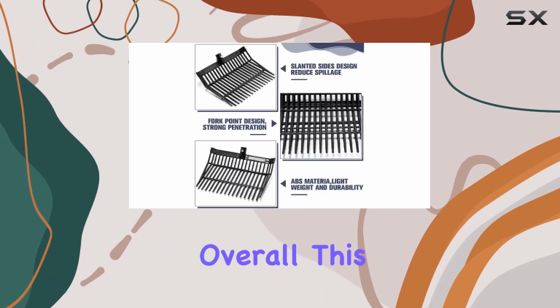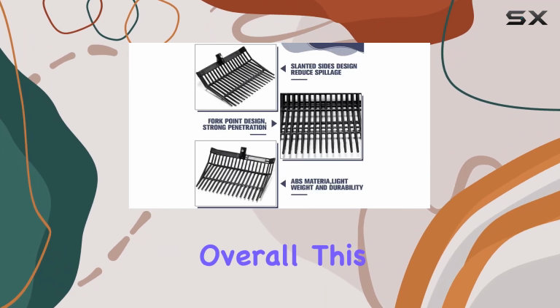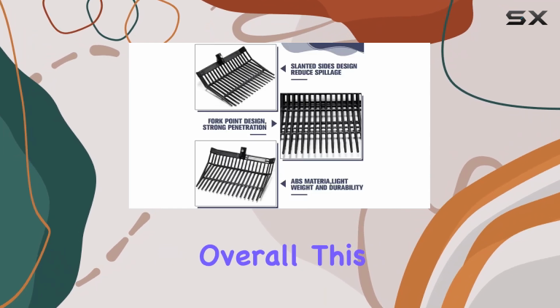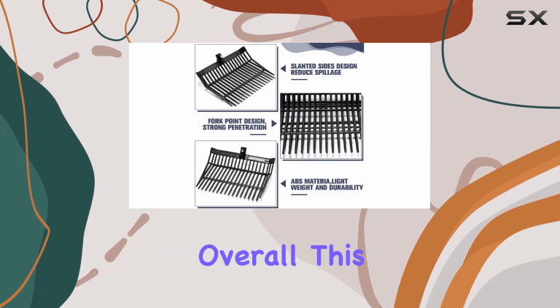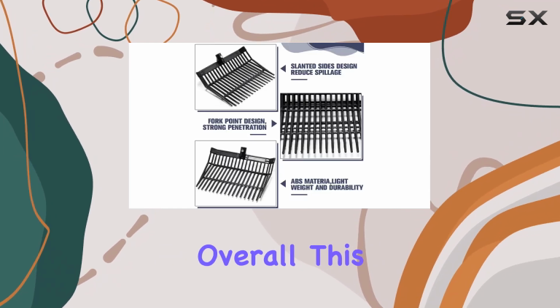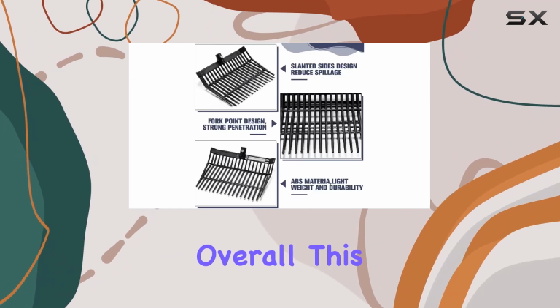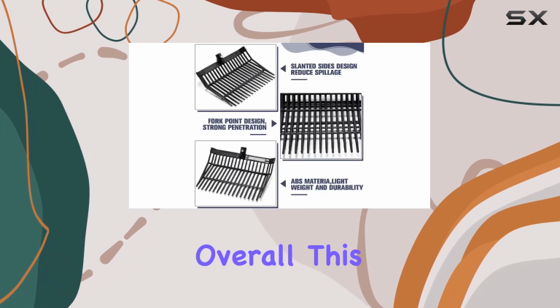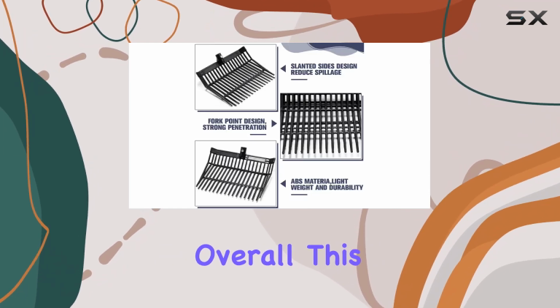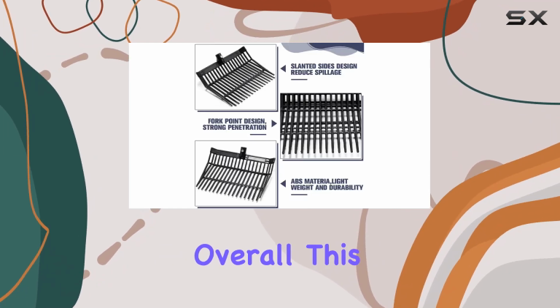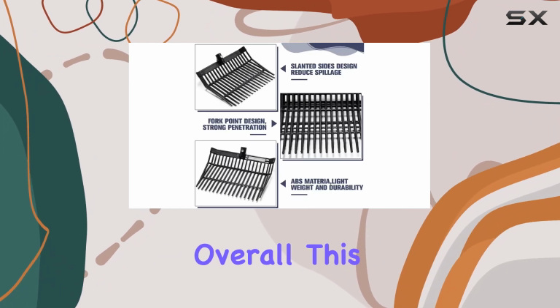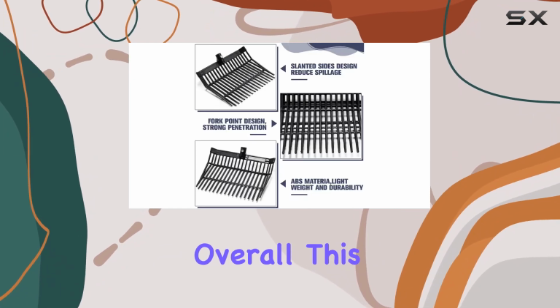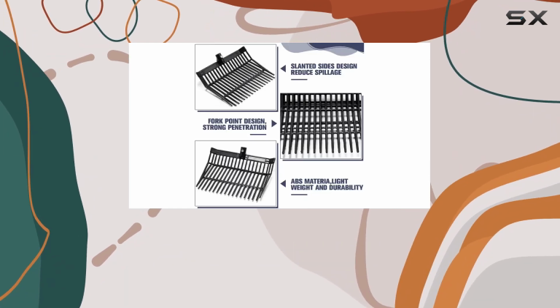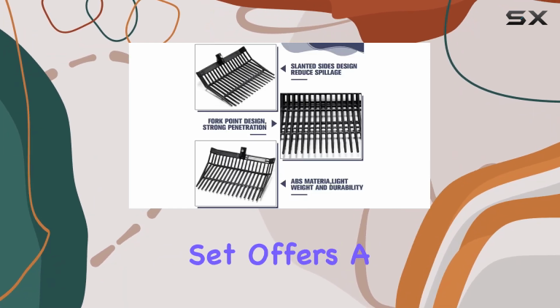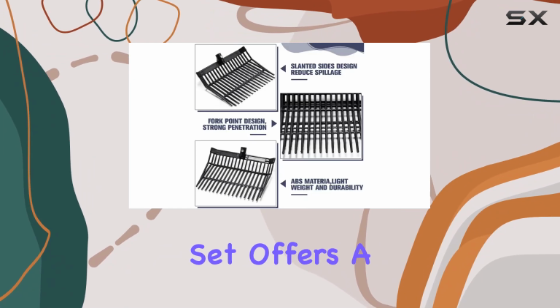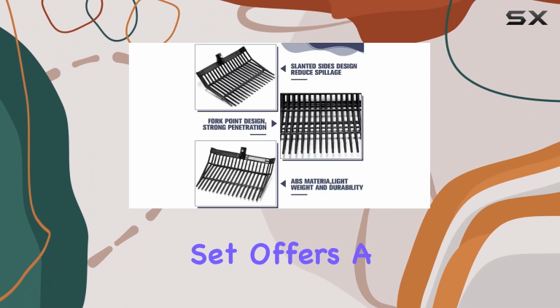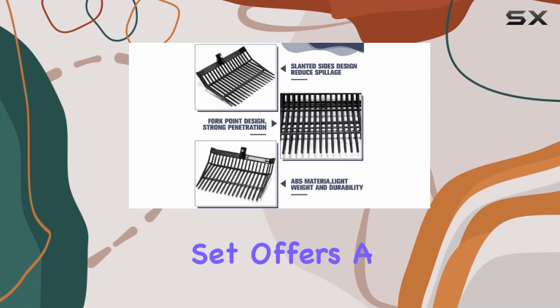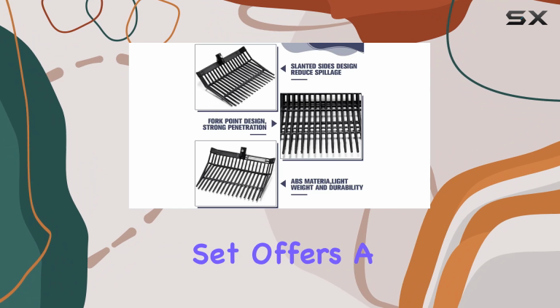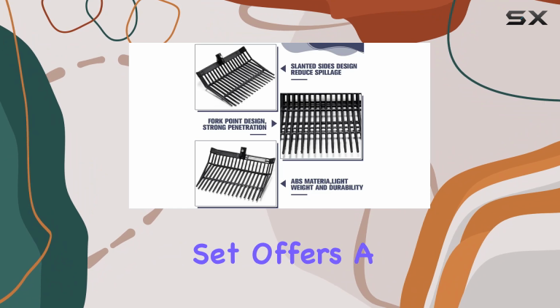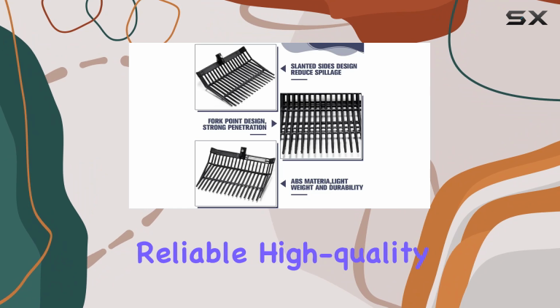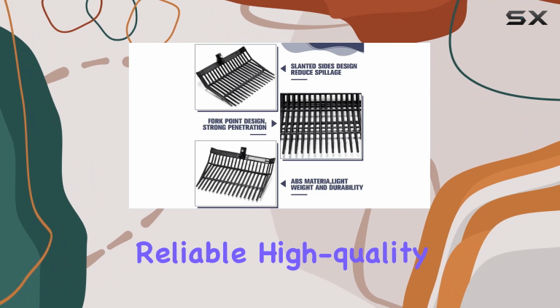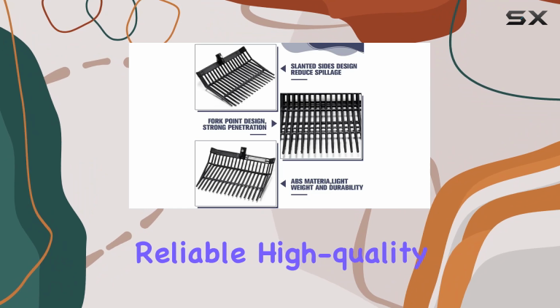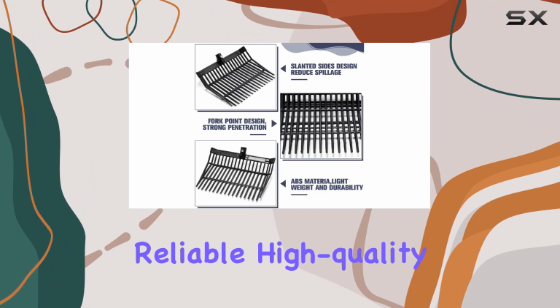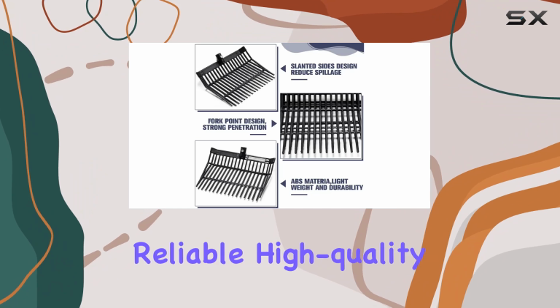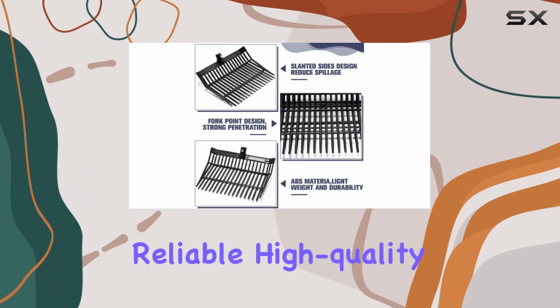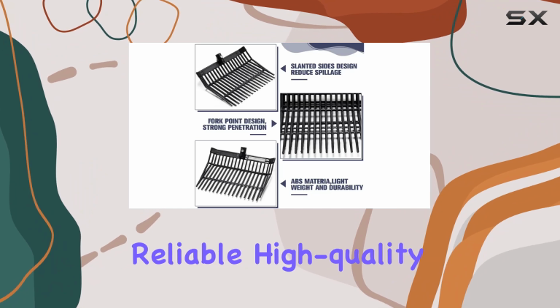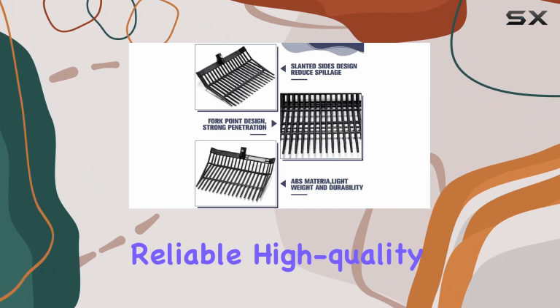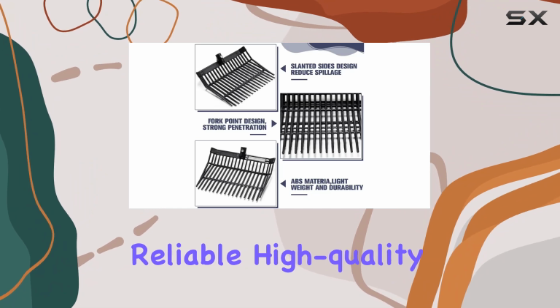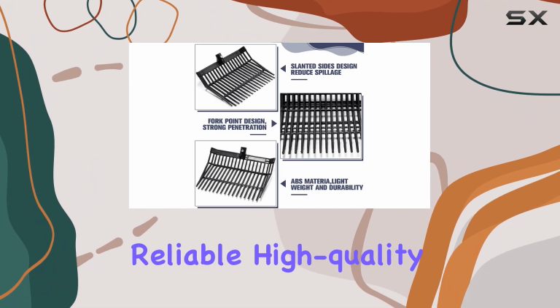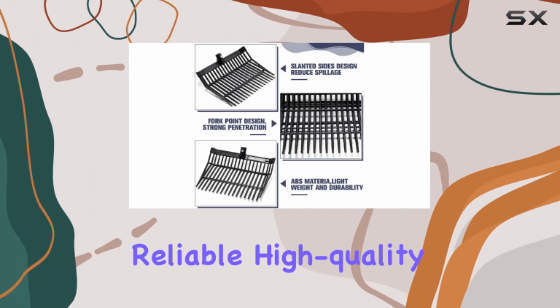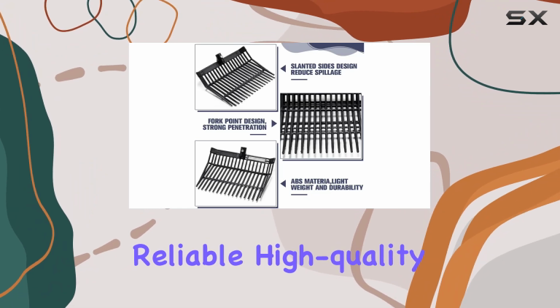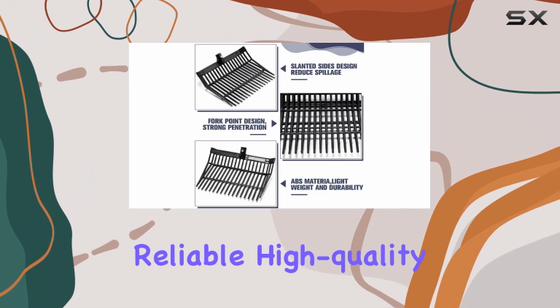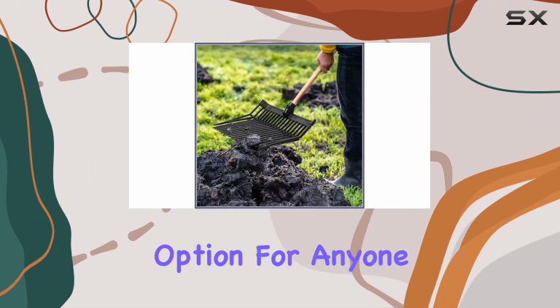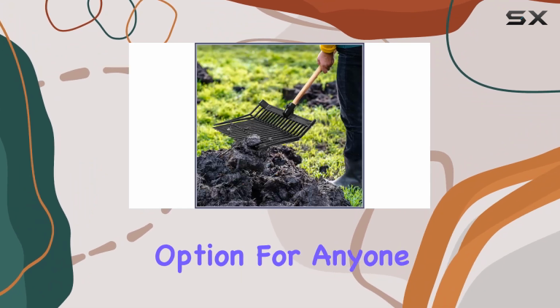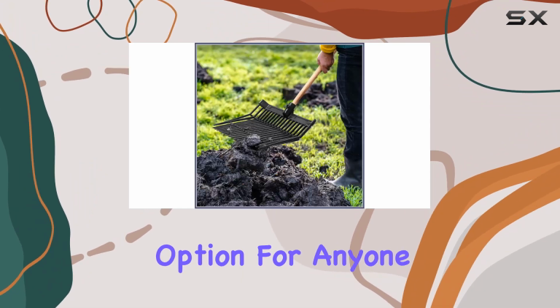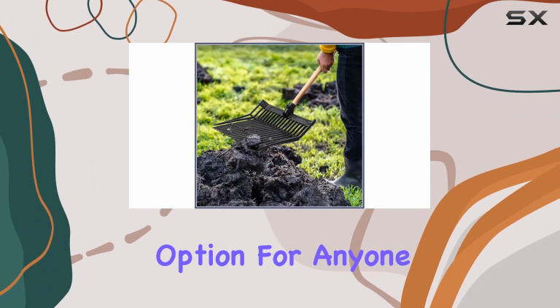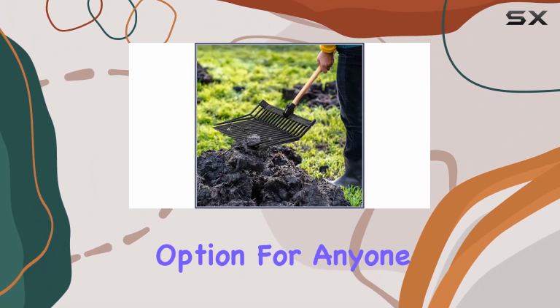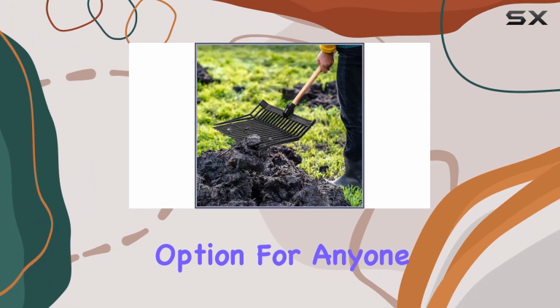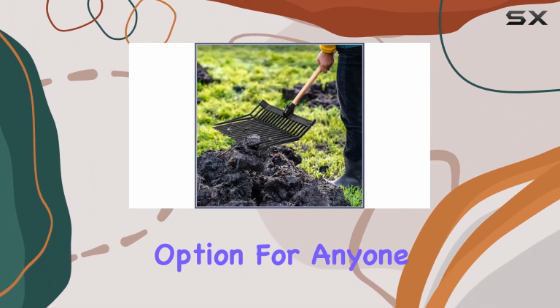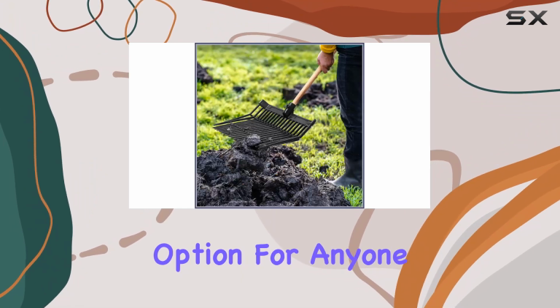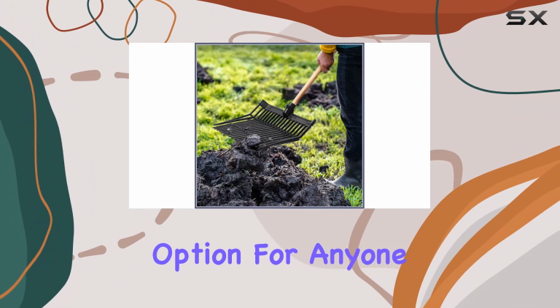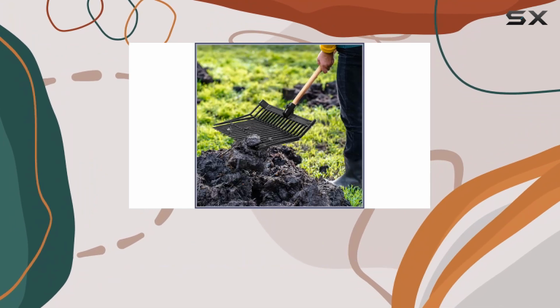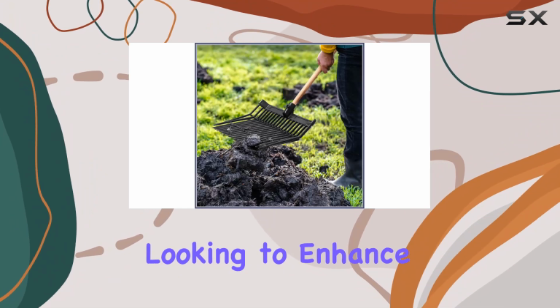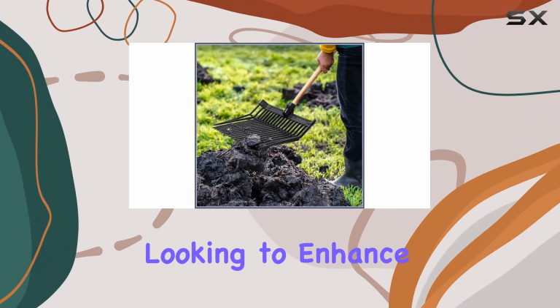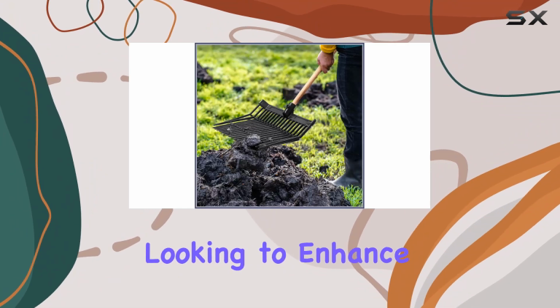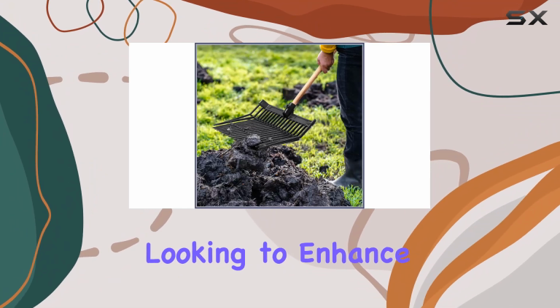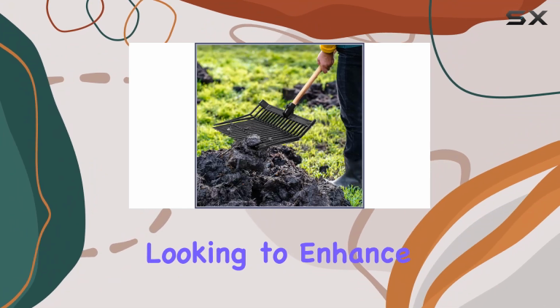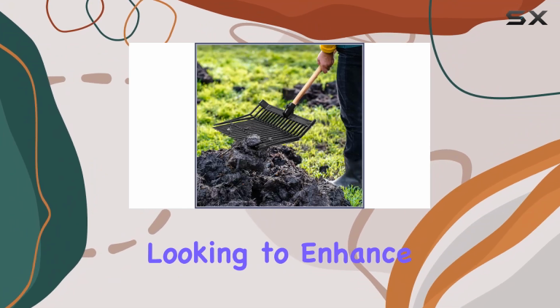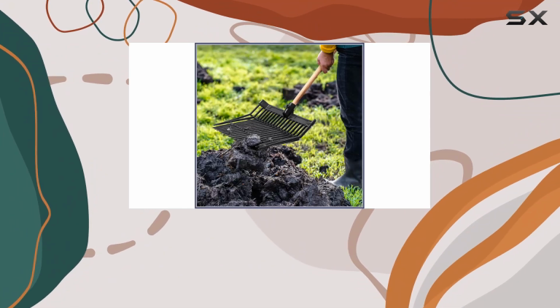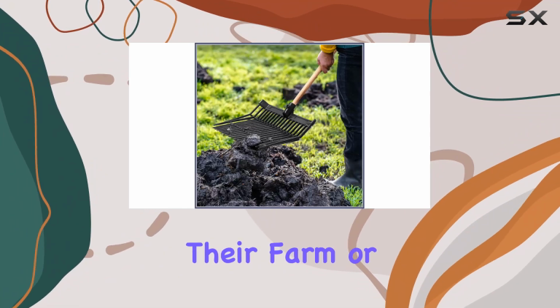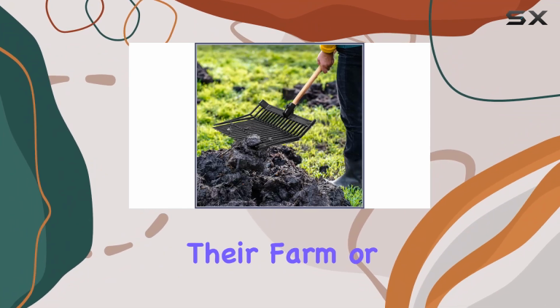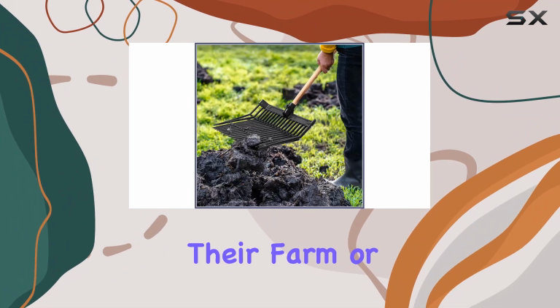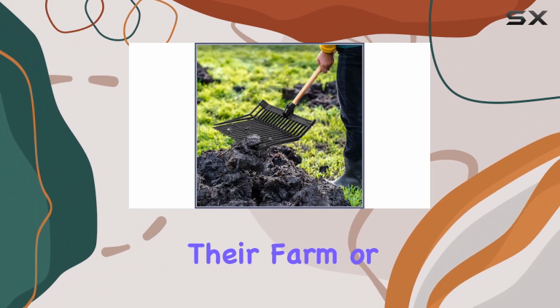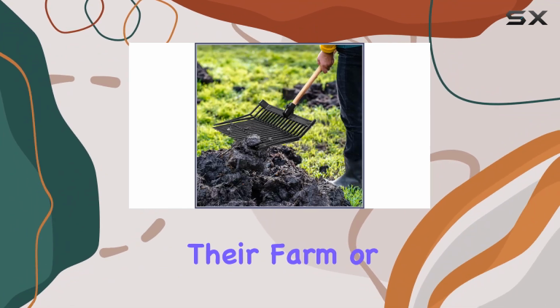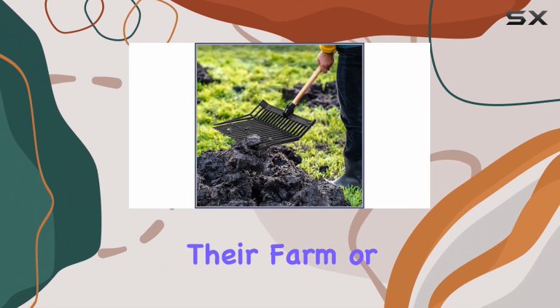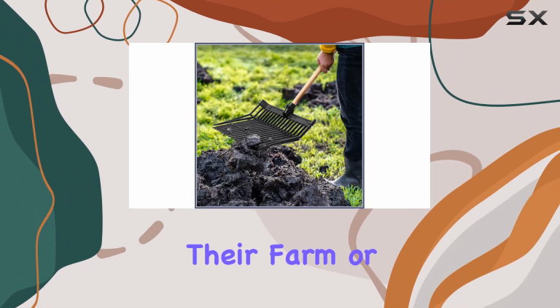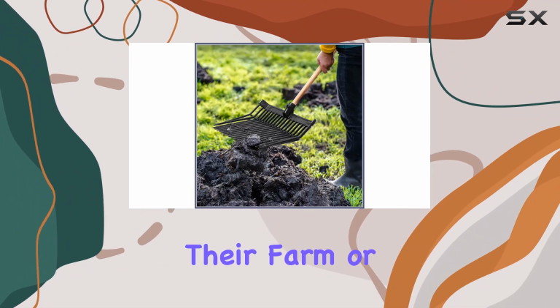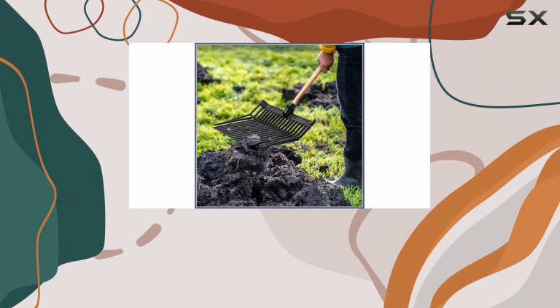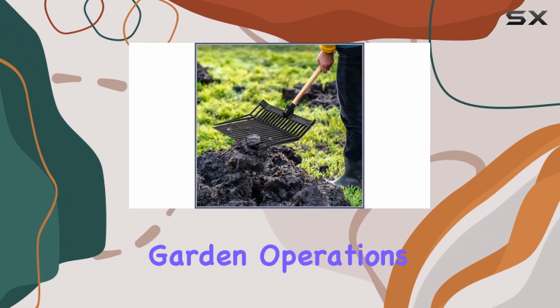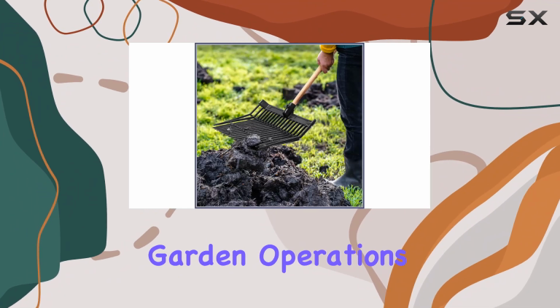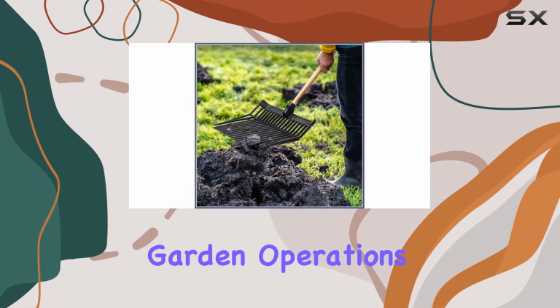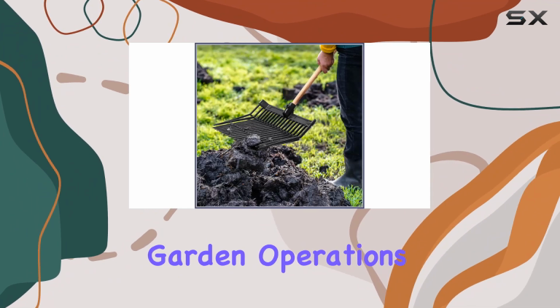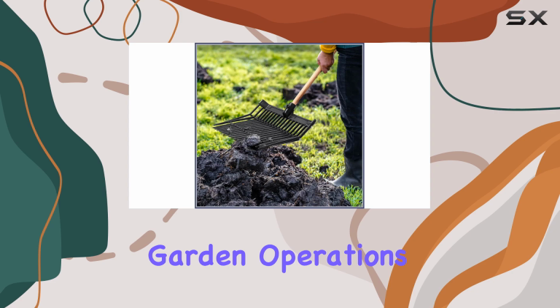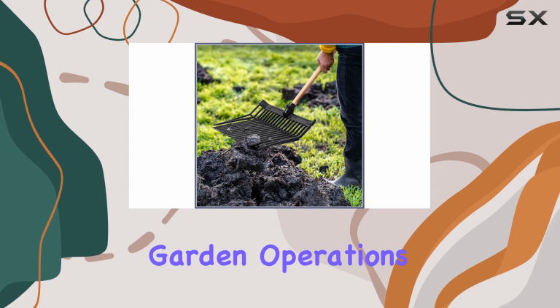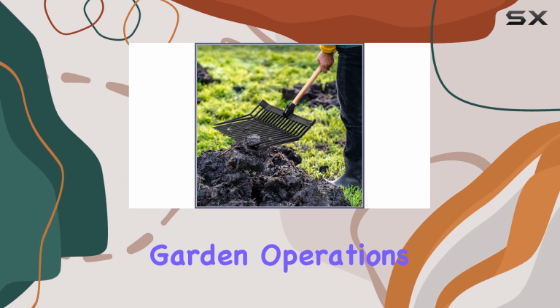Overall, this set offers a reliable, high-quality option for anyone looking to enhance their farm or garden operations.